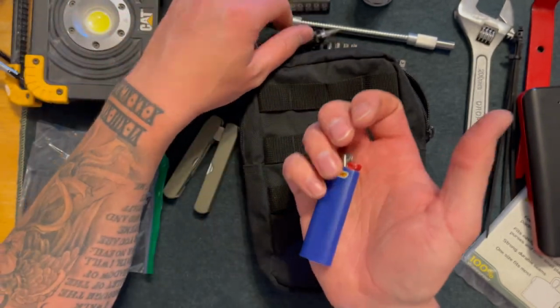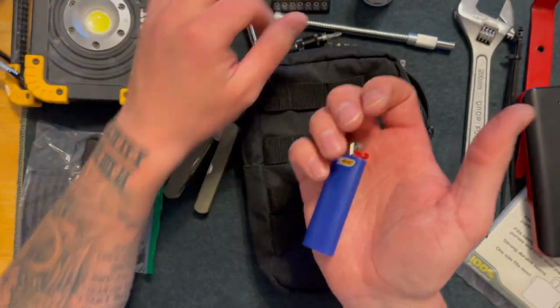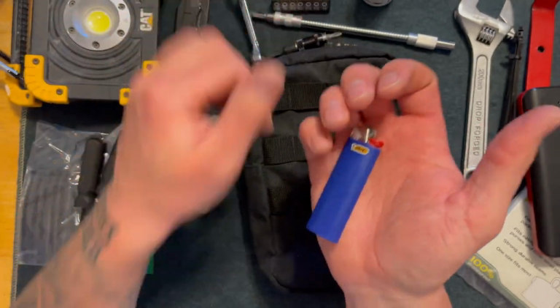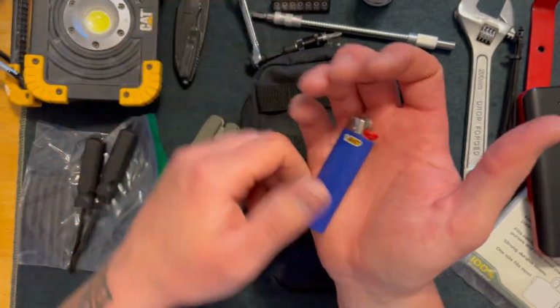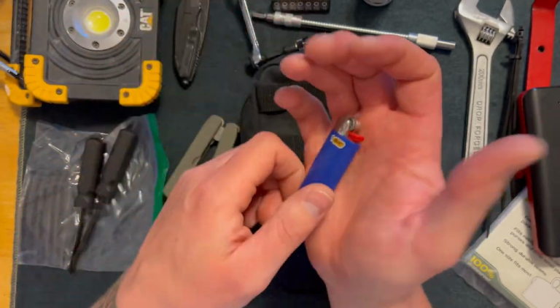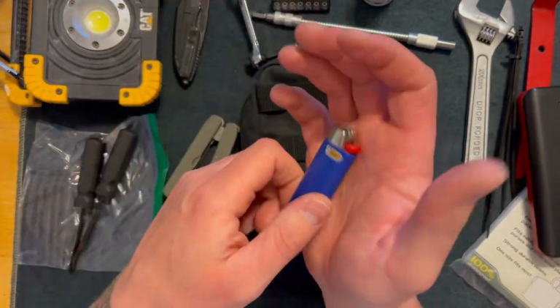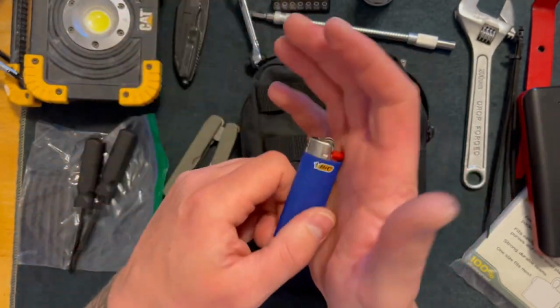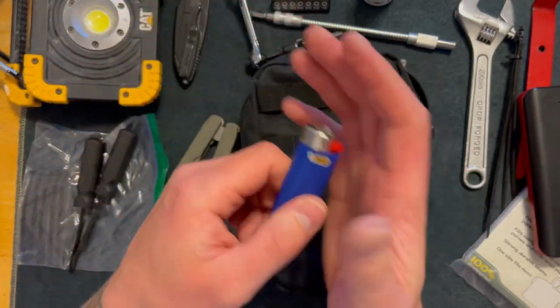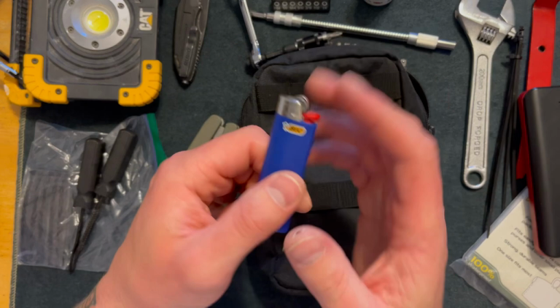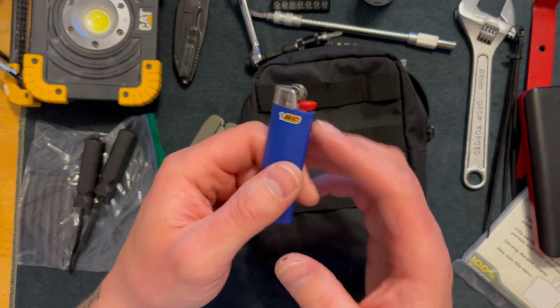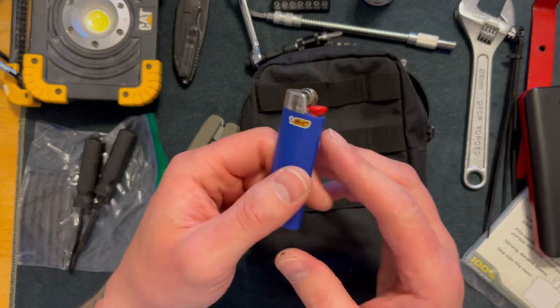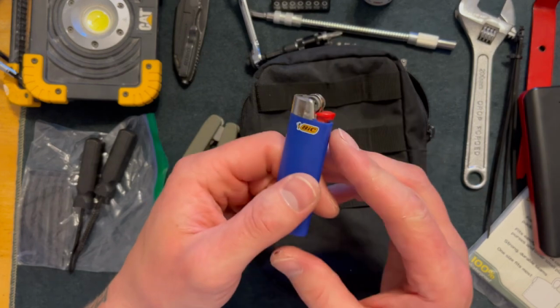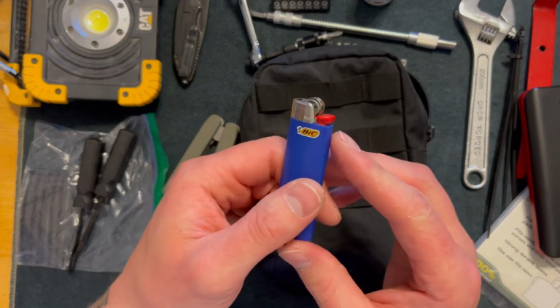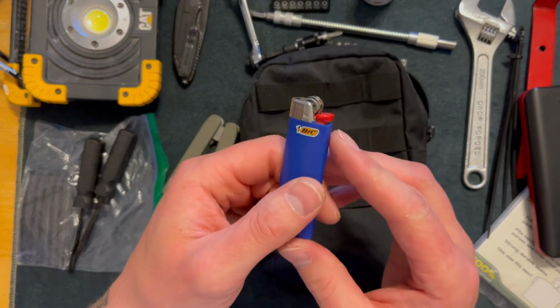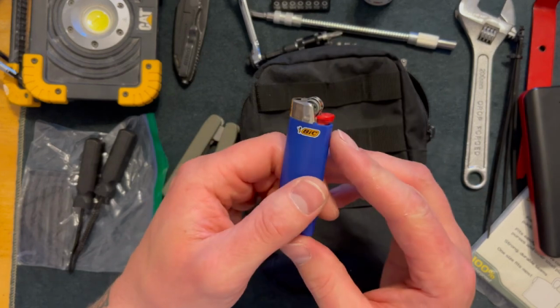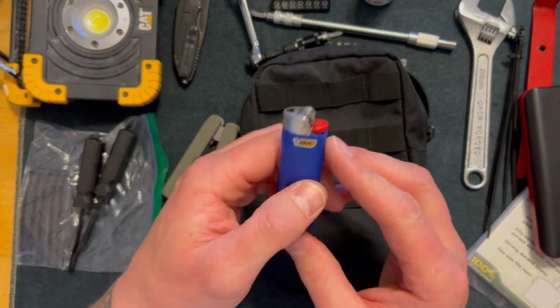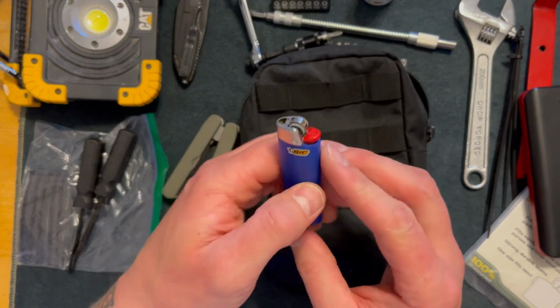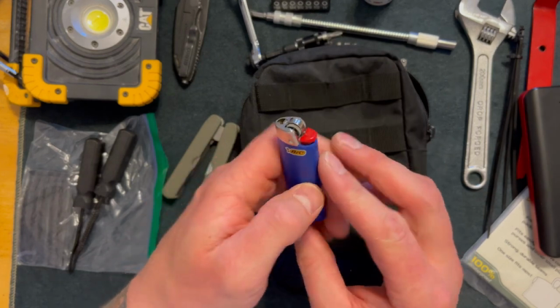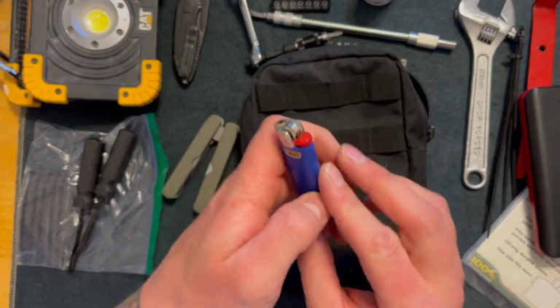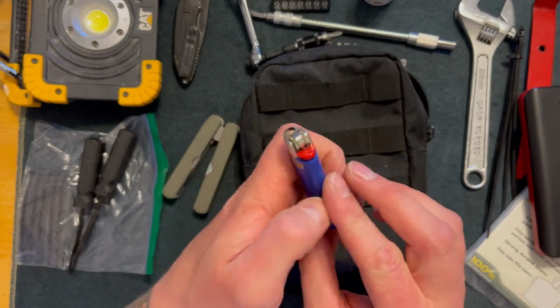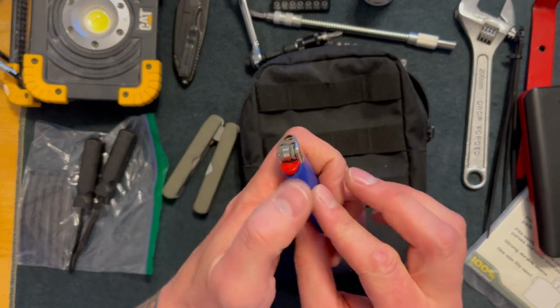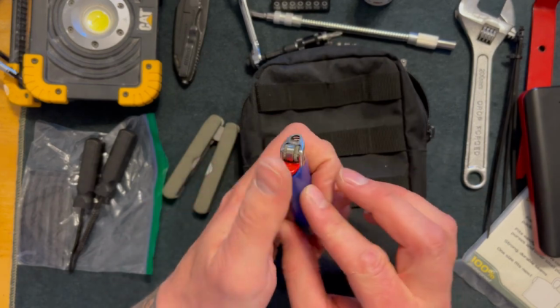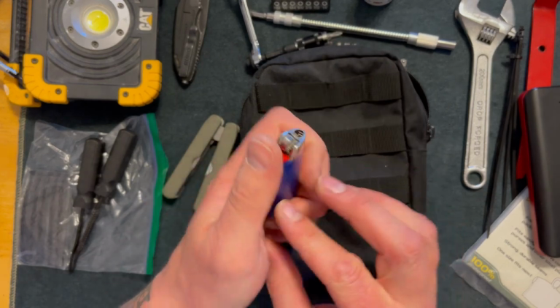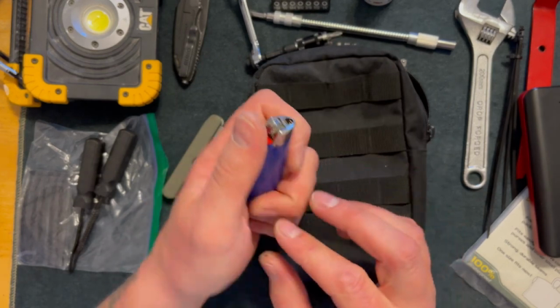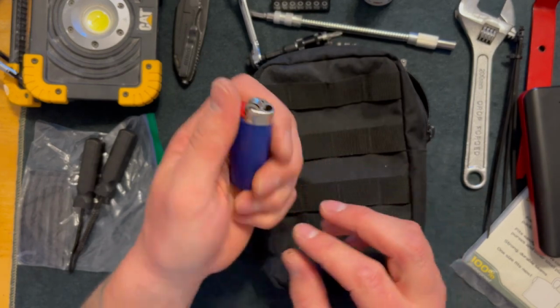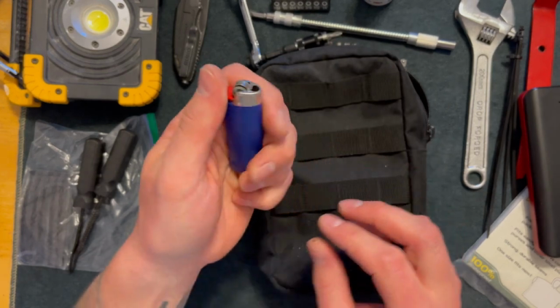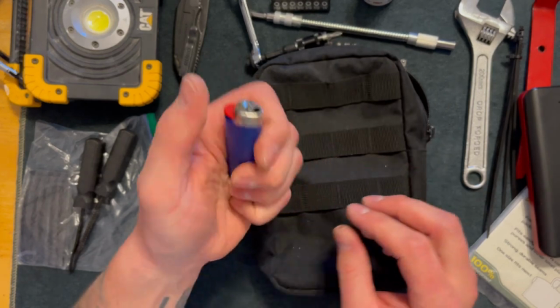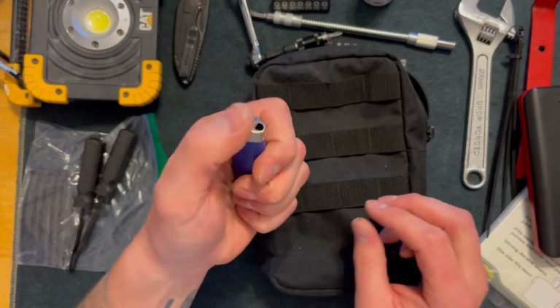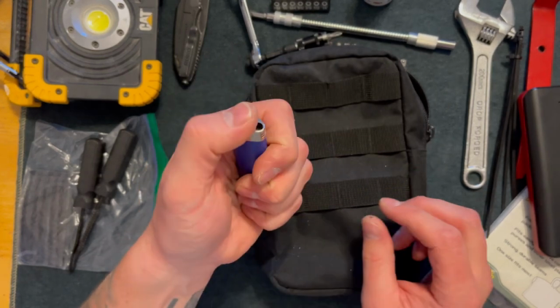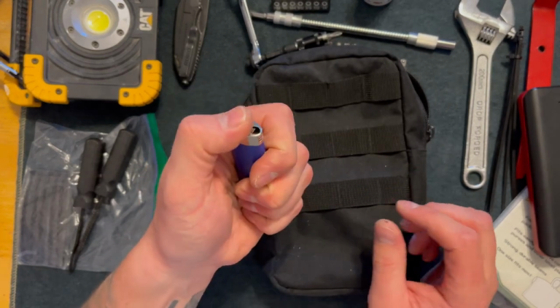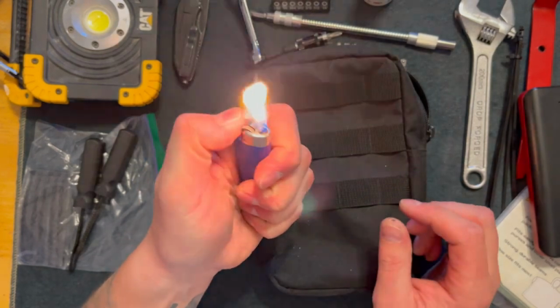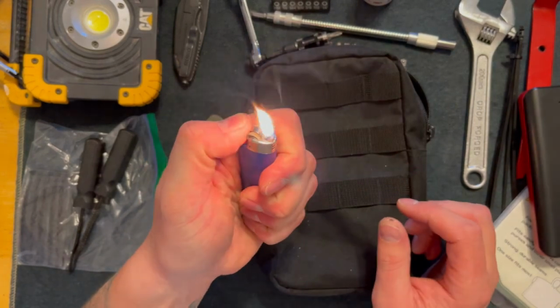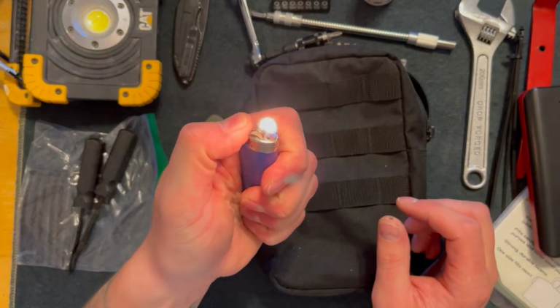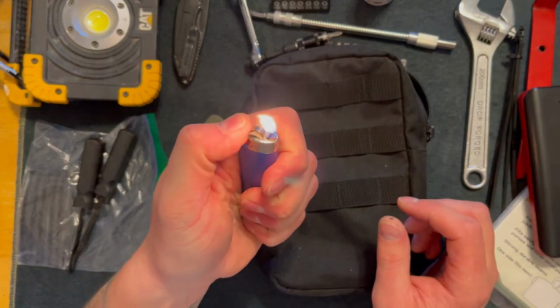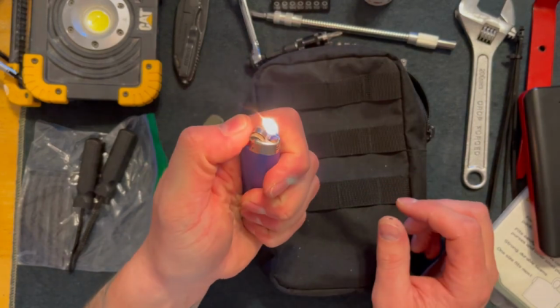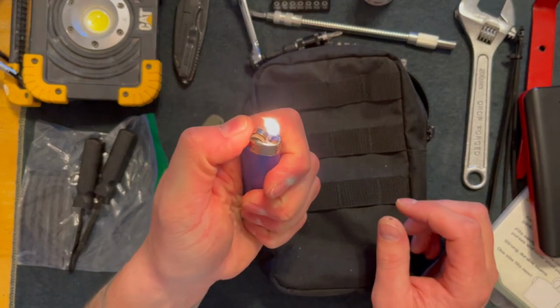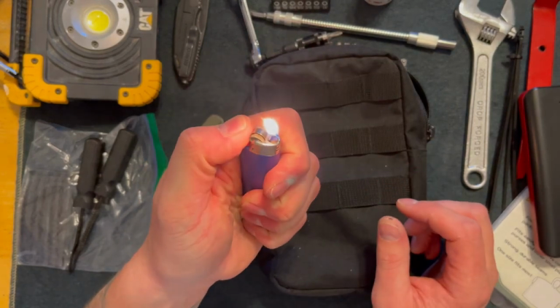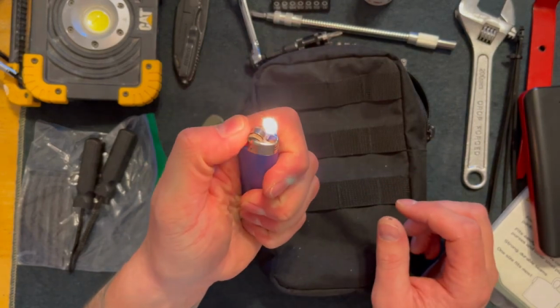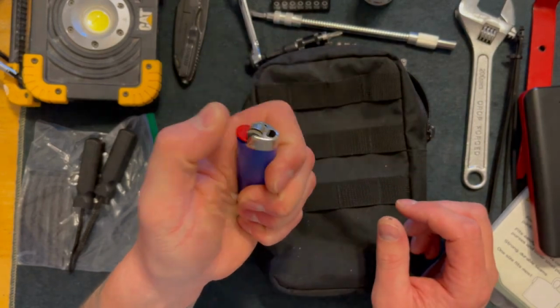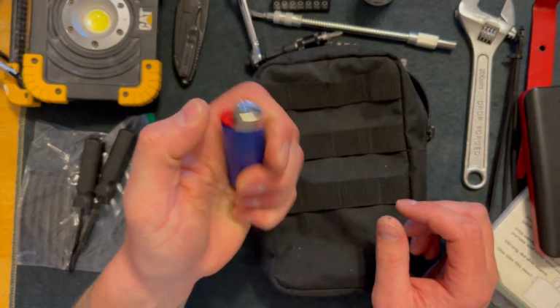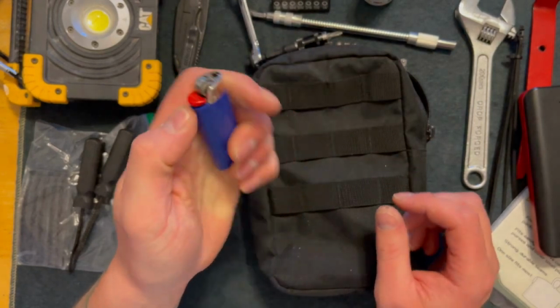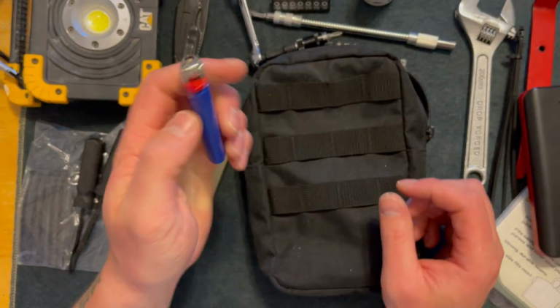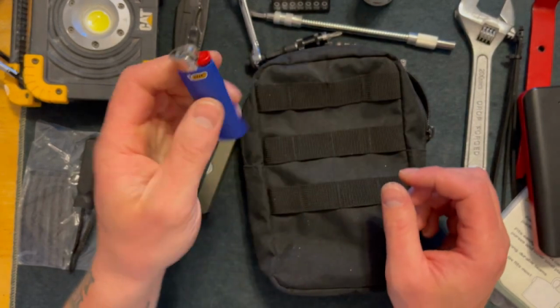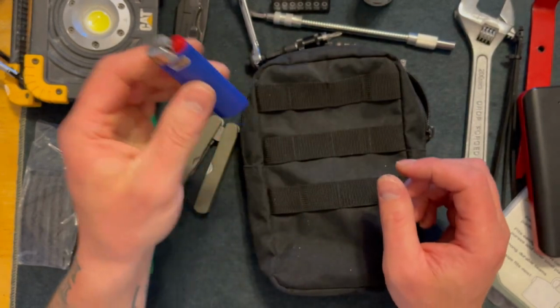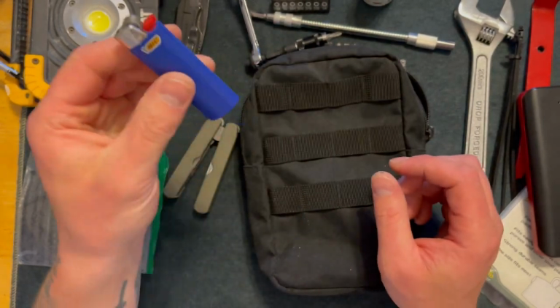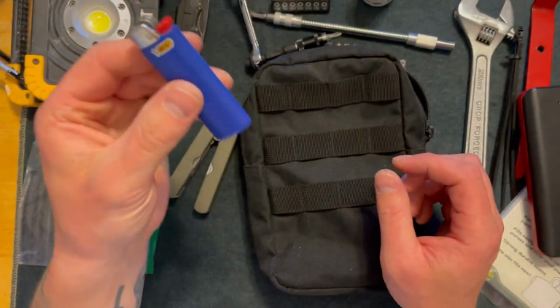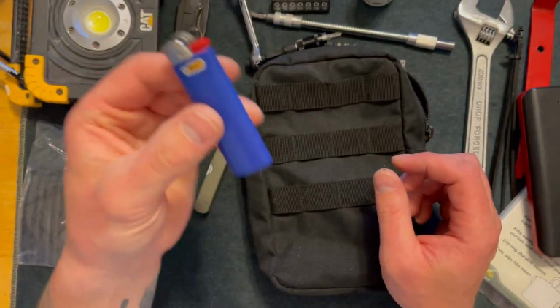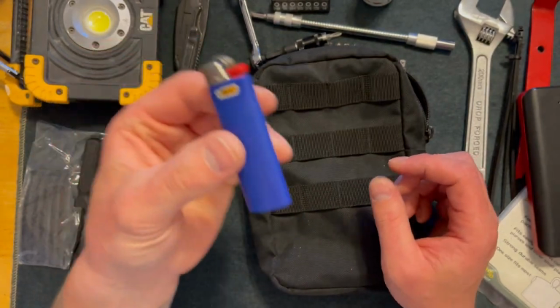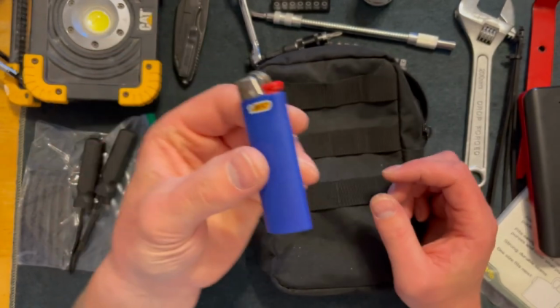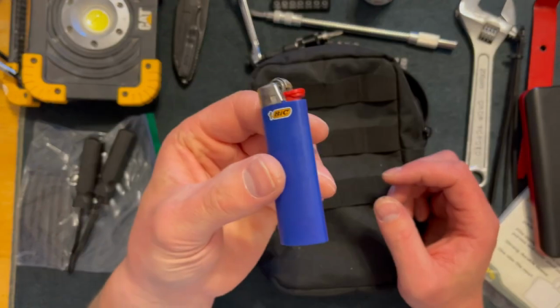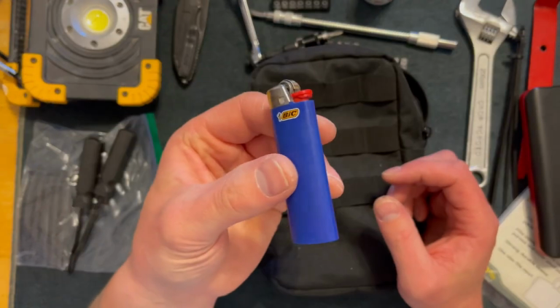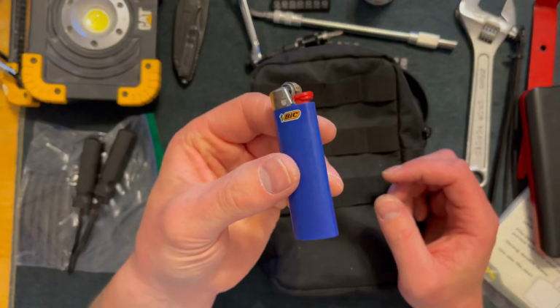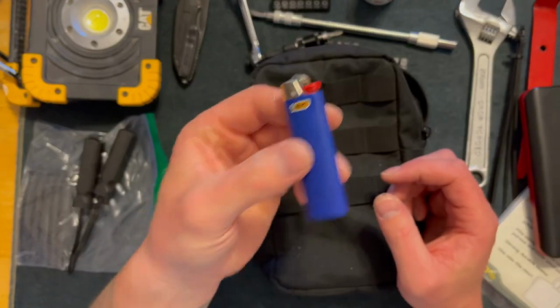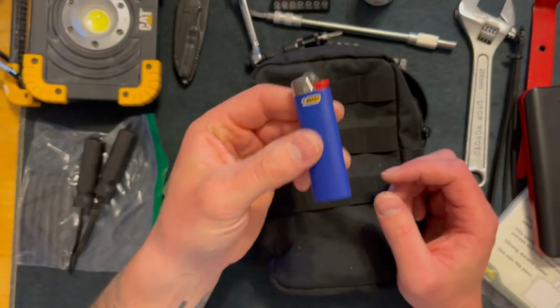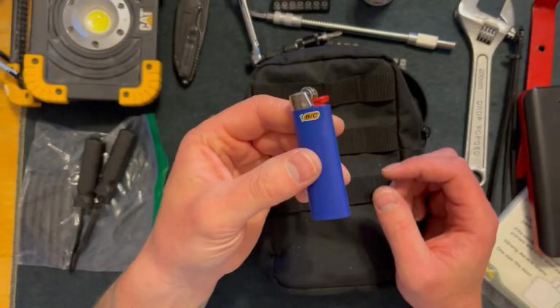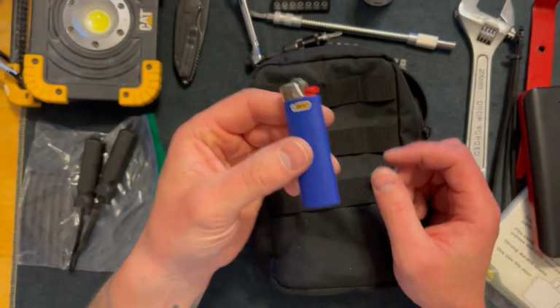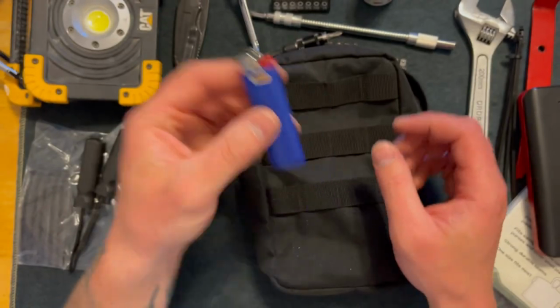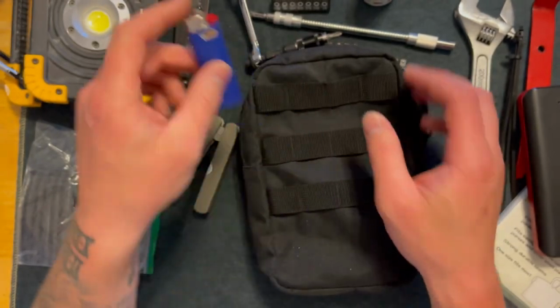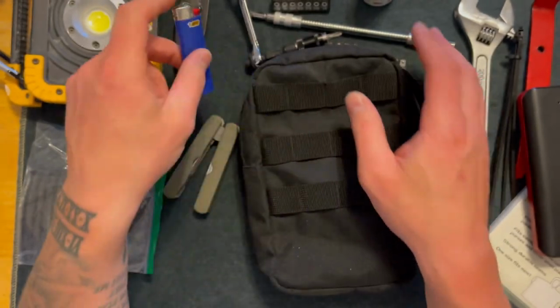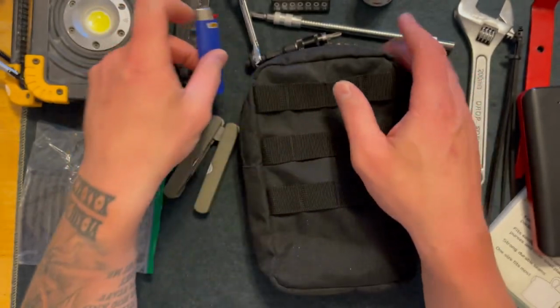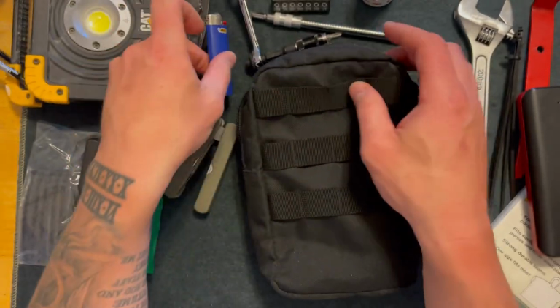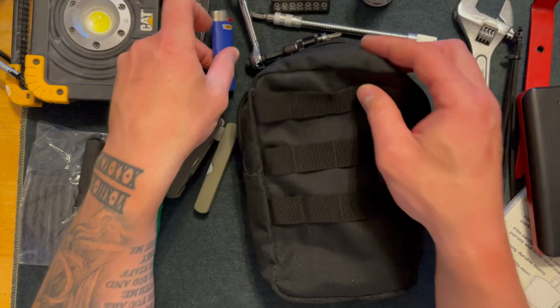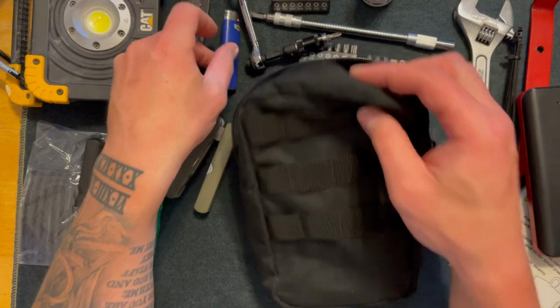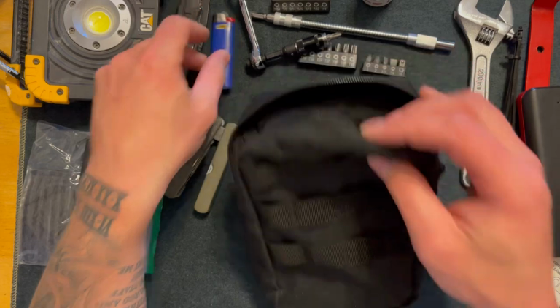Here I just have a basic BIC lighter, just for emergencies if I need to burn something.